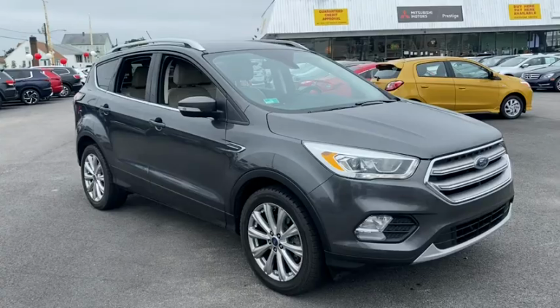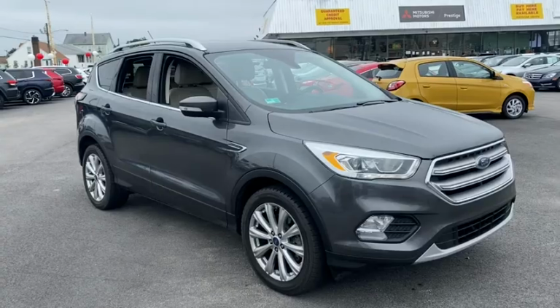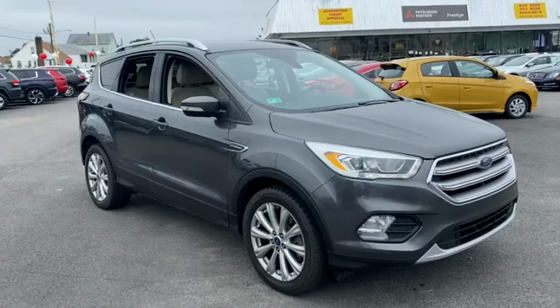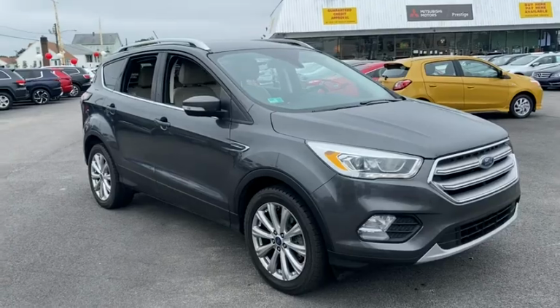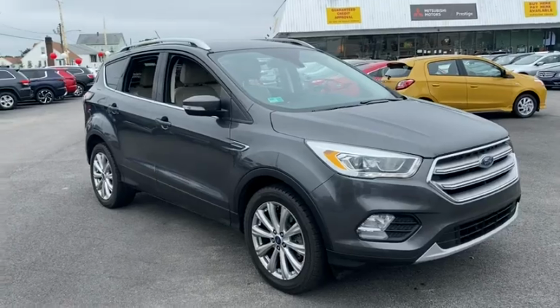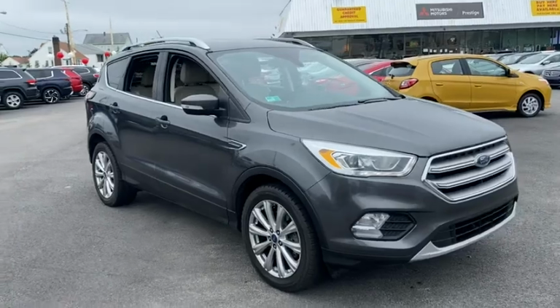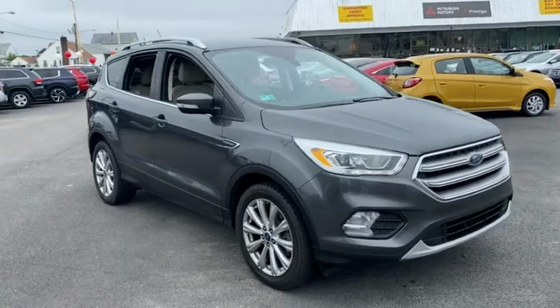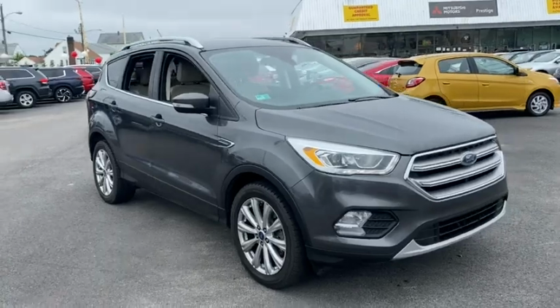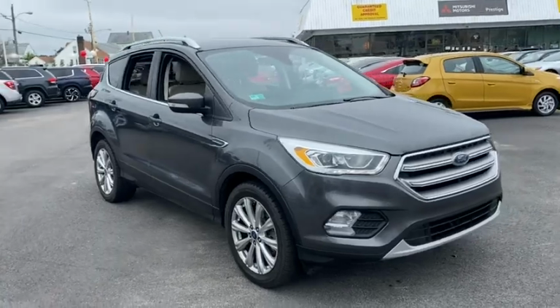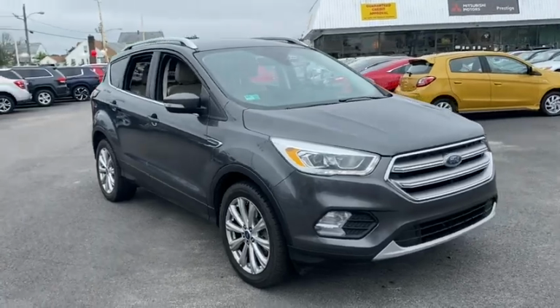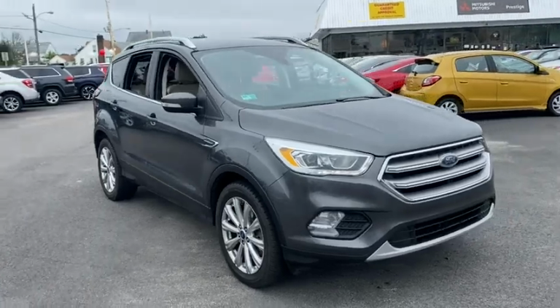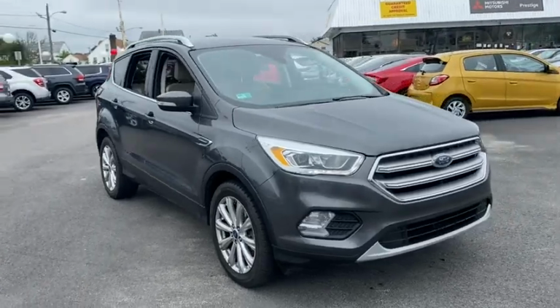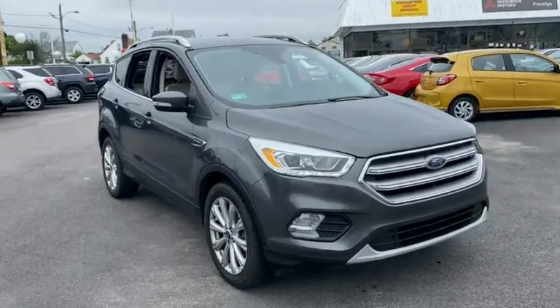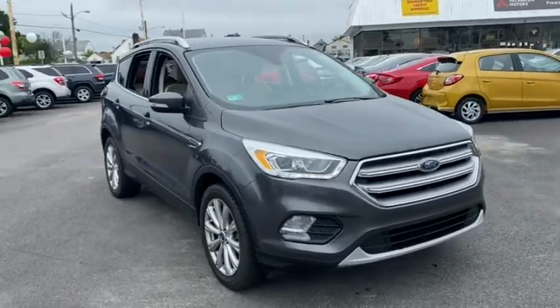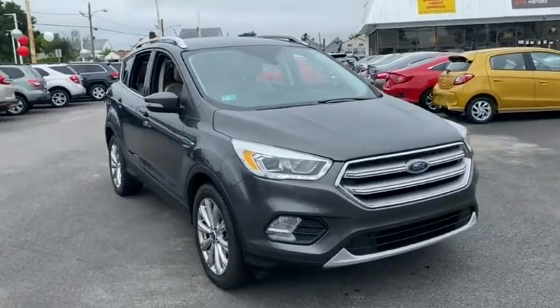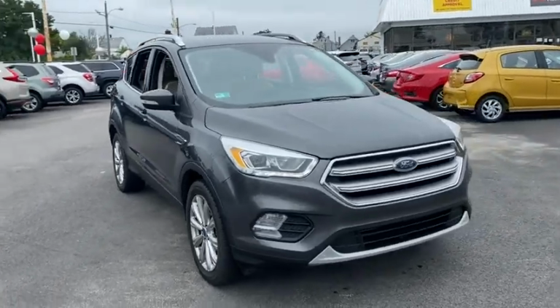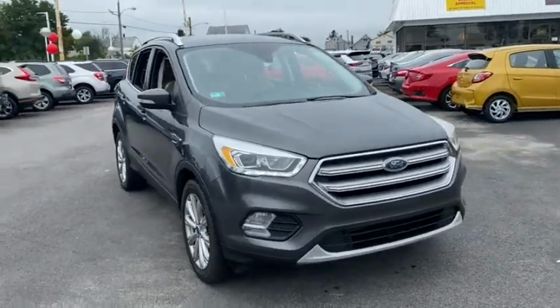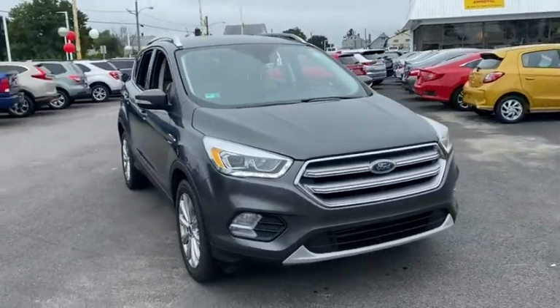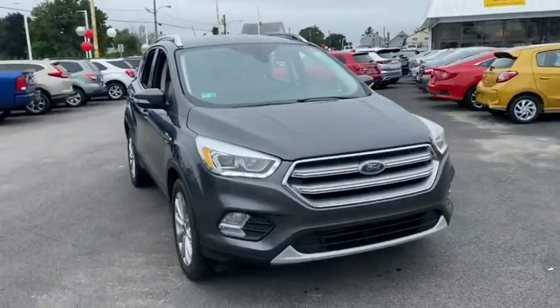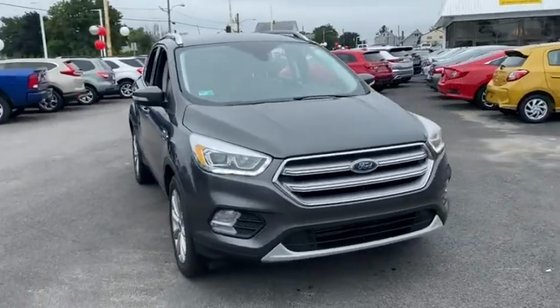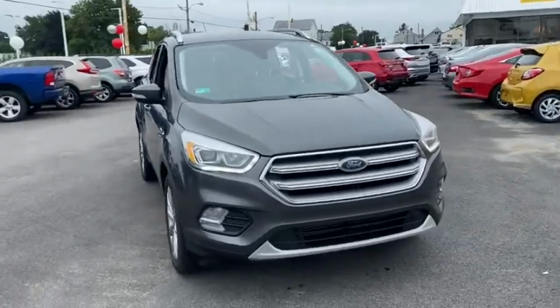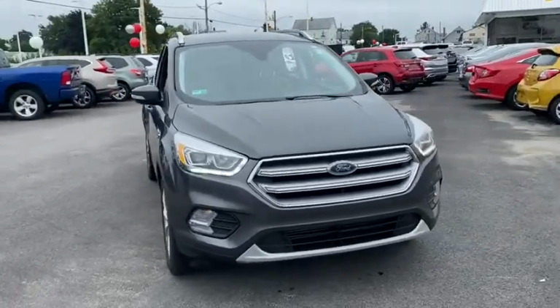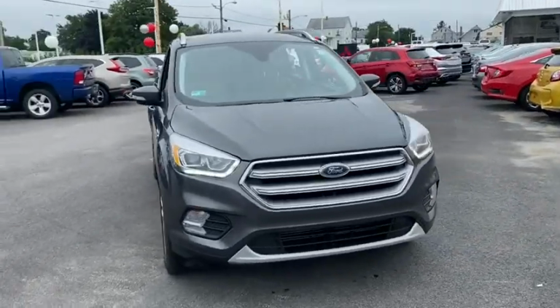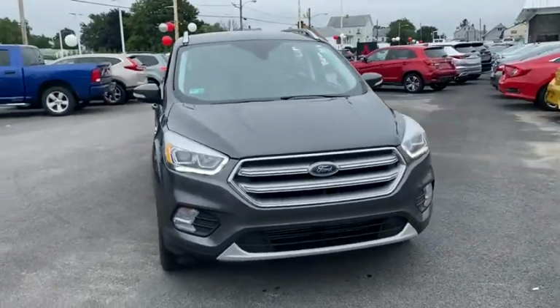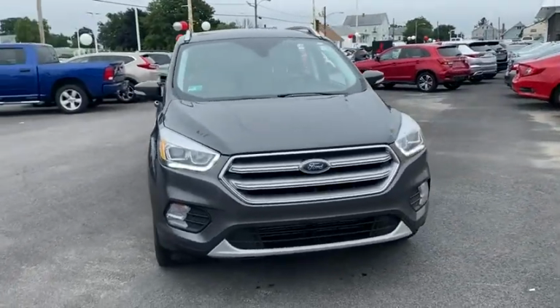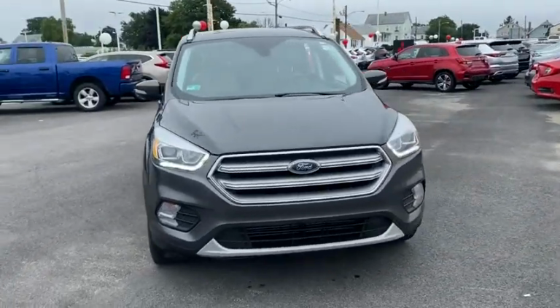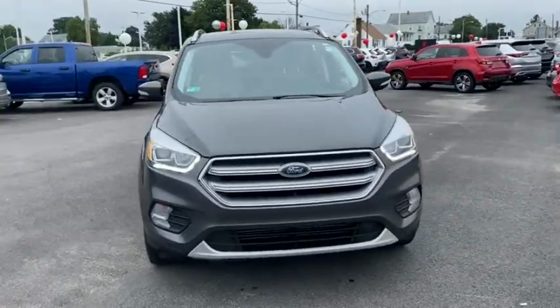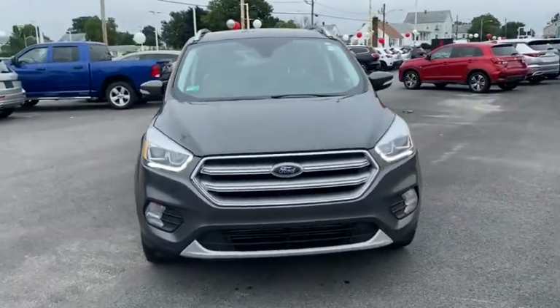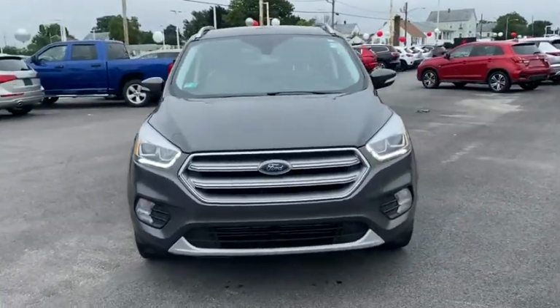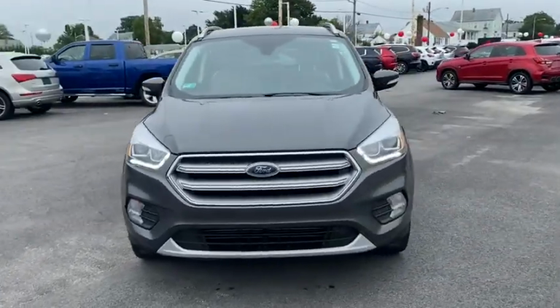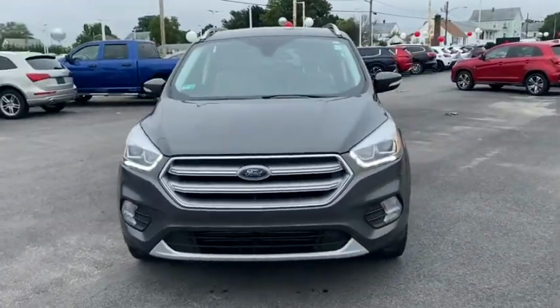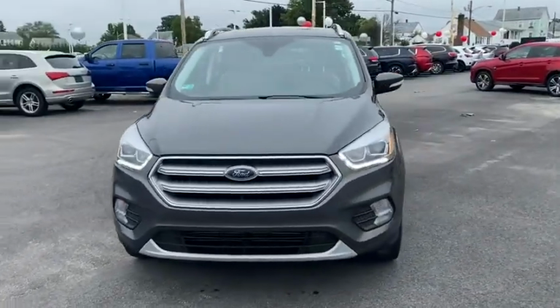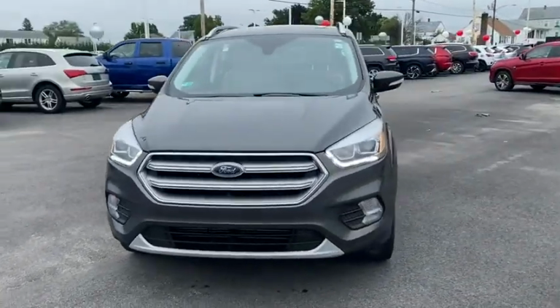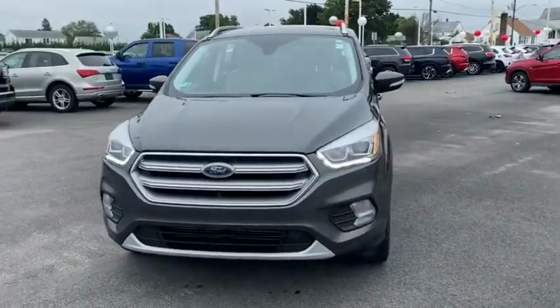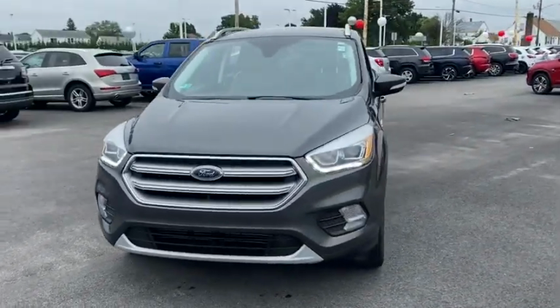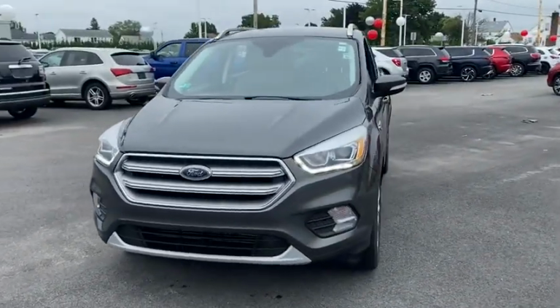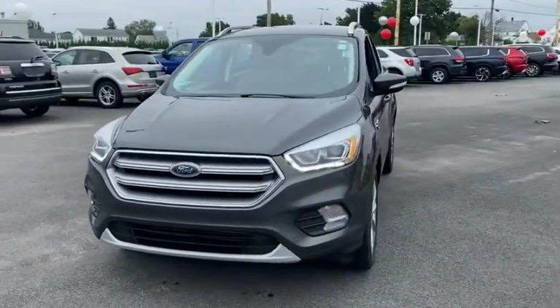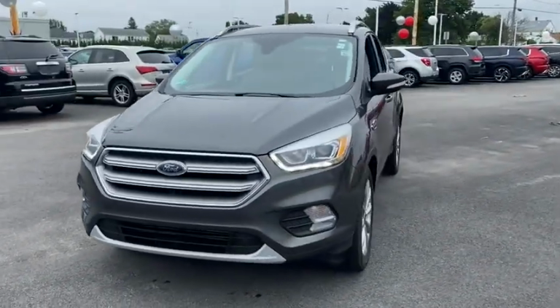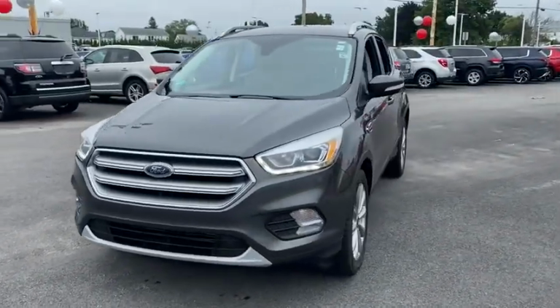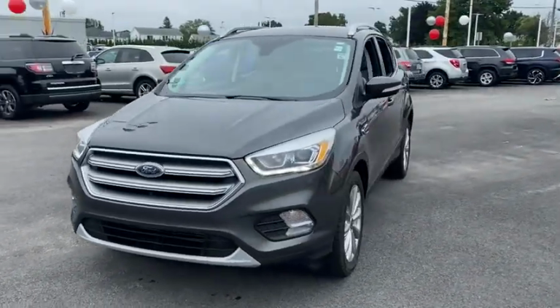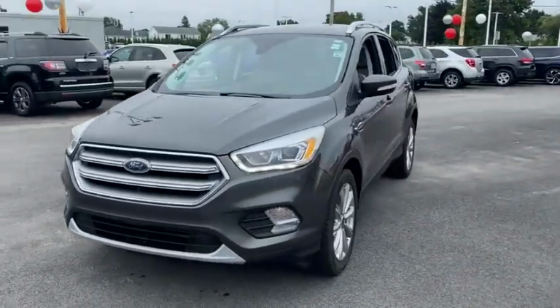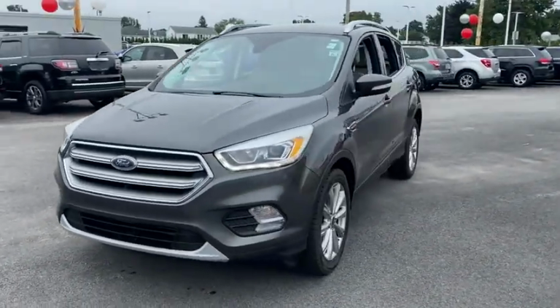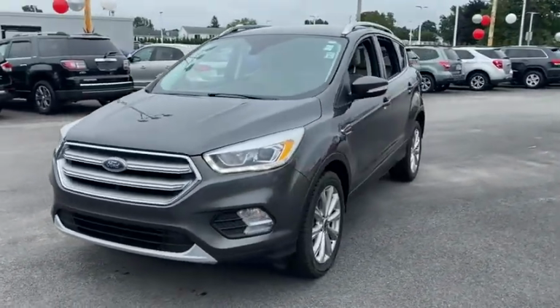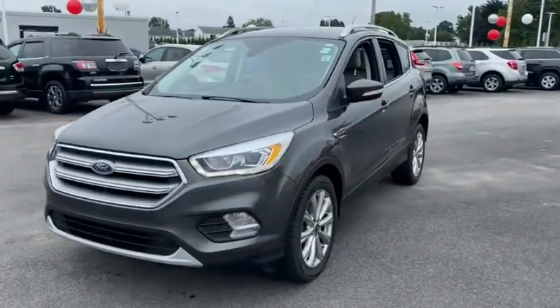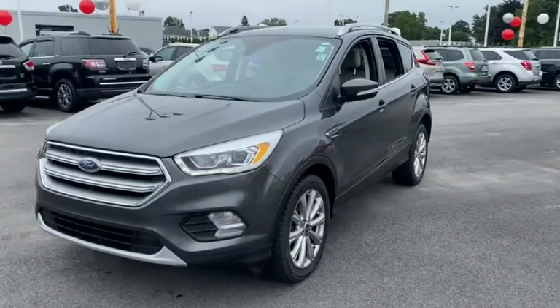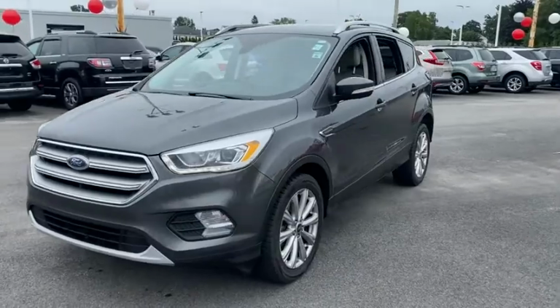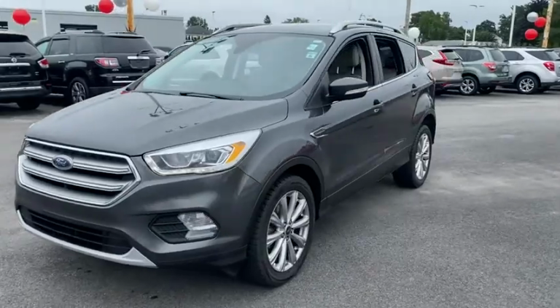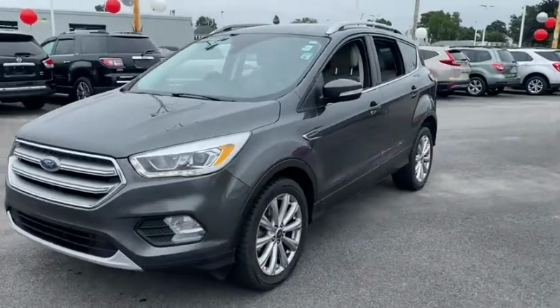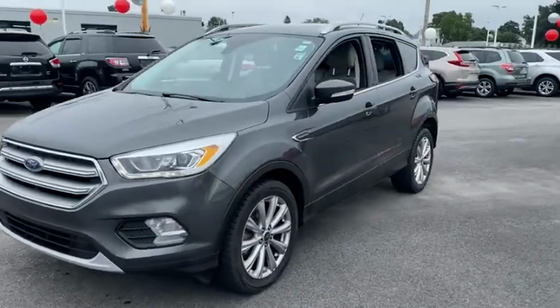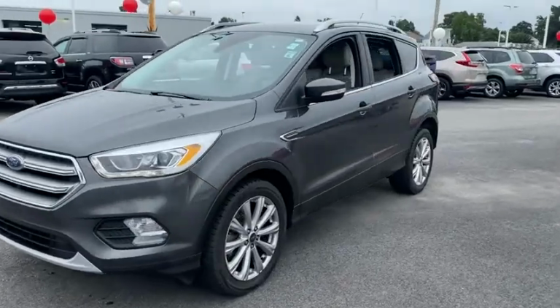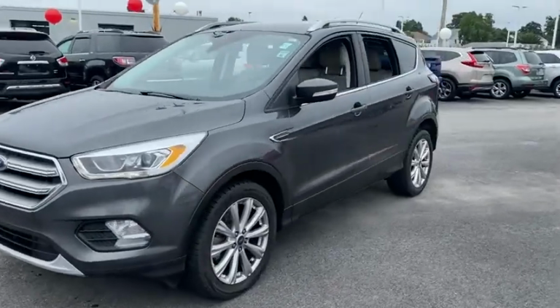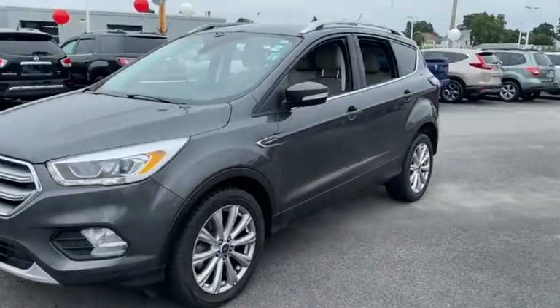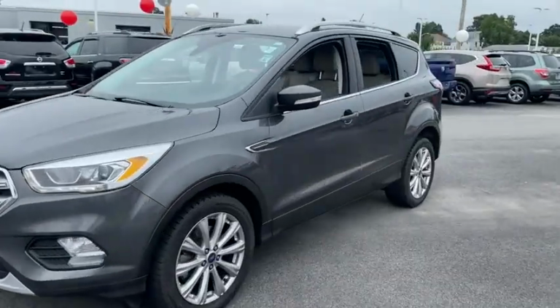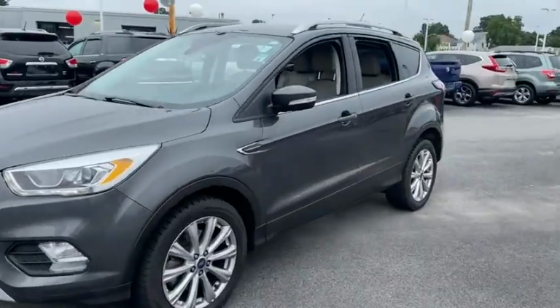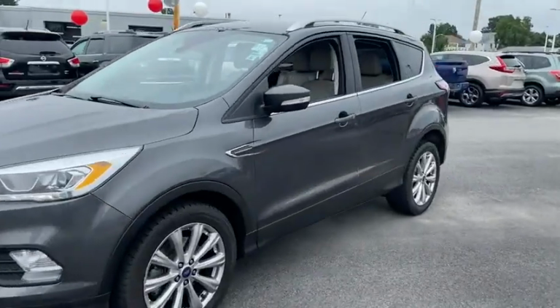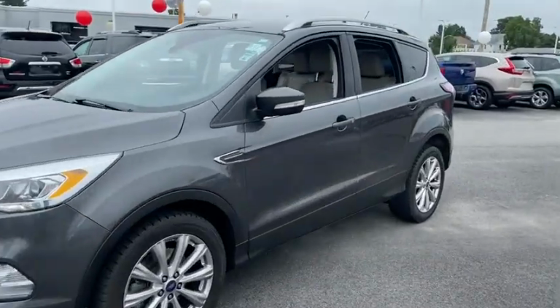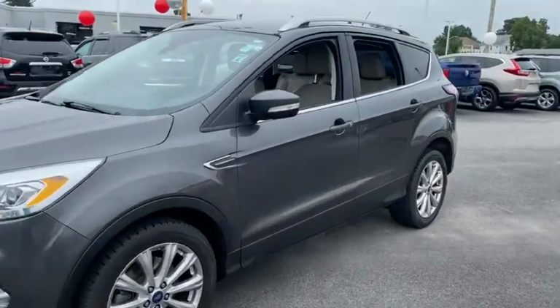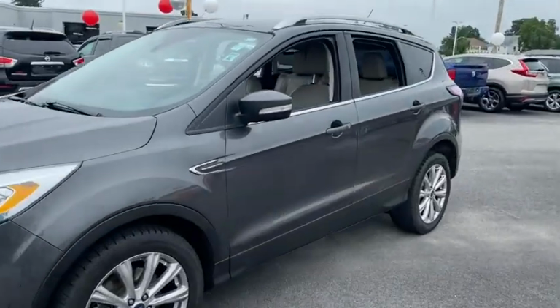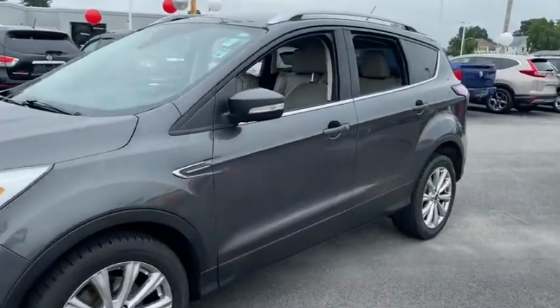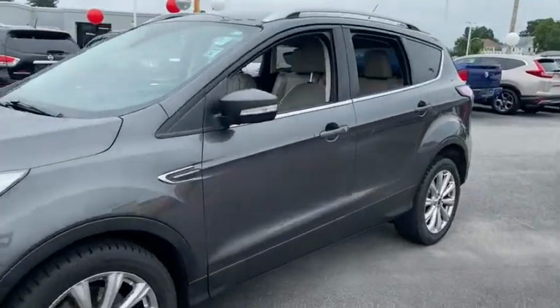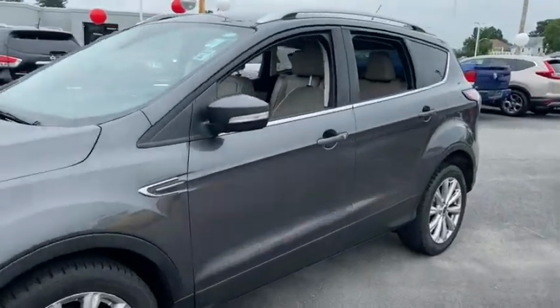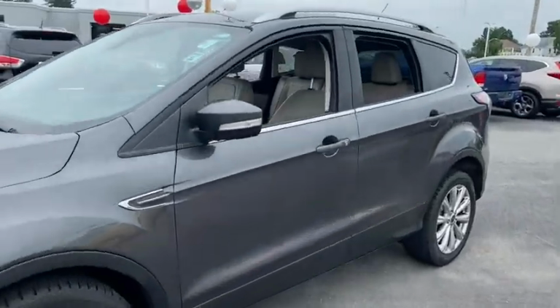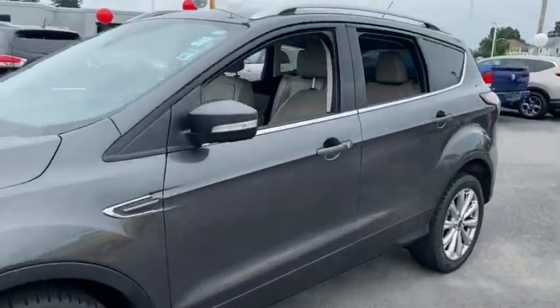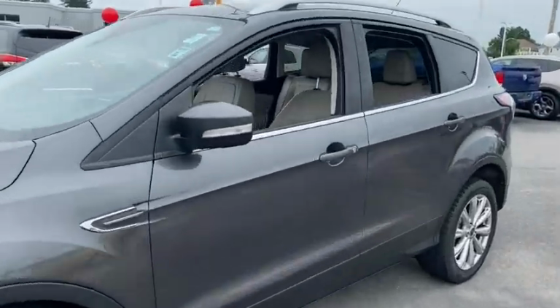Take a ride in the 2017 Ford Escape. Gas engines flex, tow, sip and go with Ford Escape.